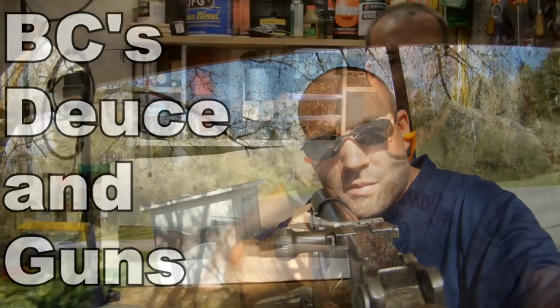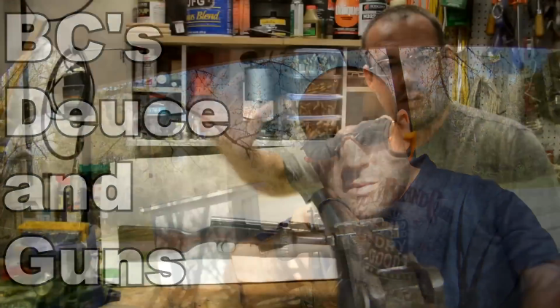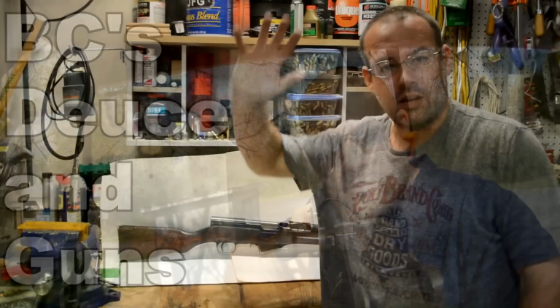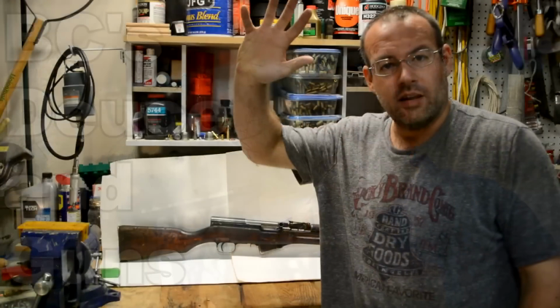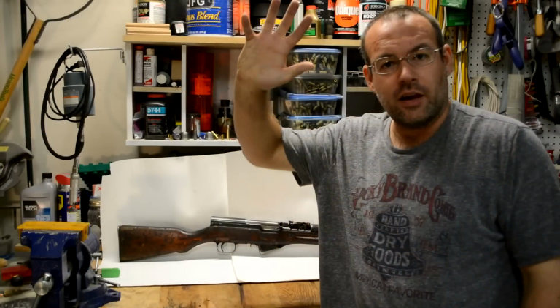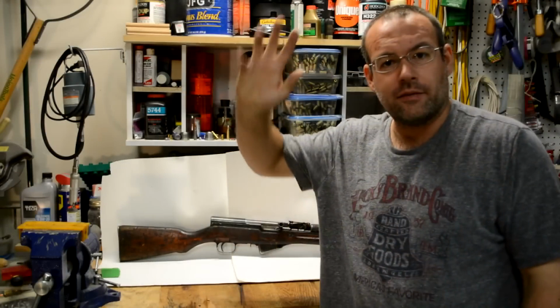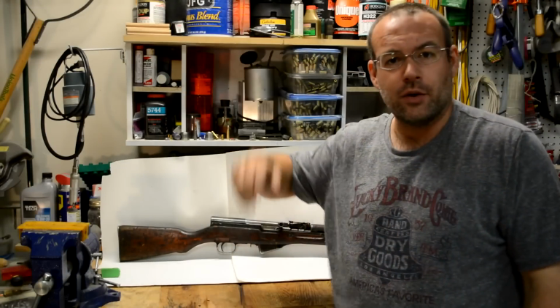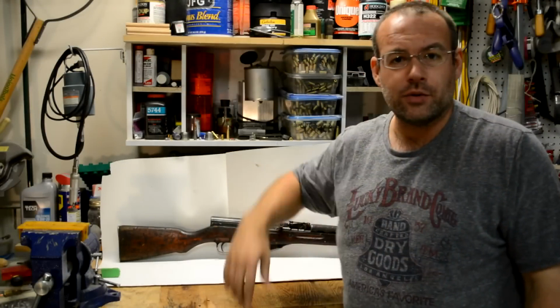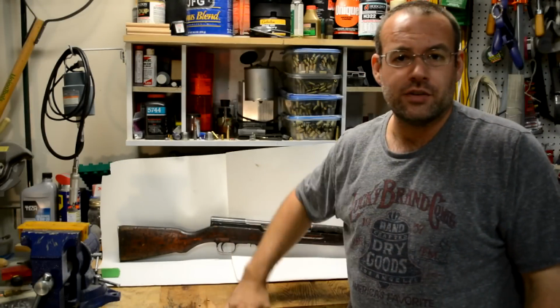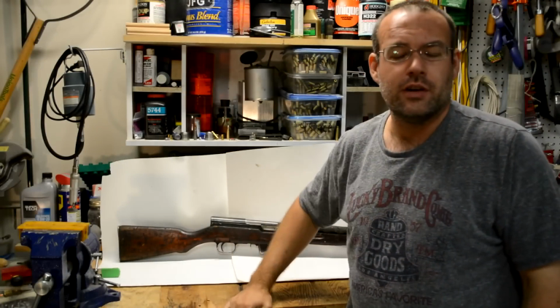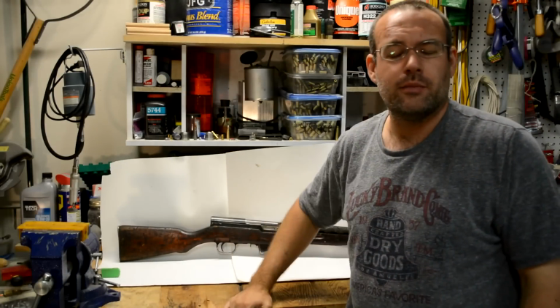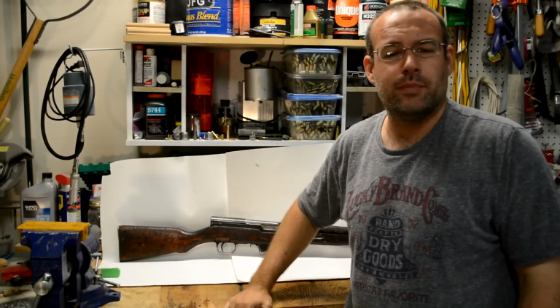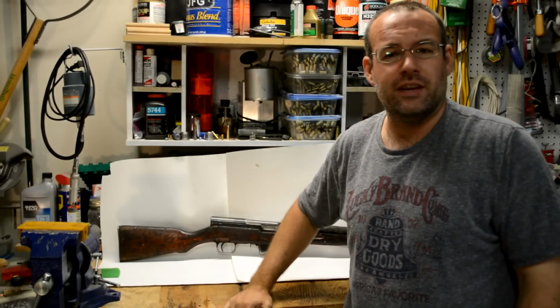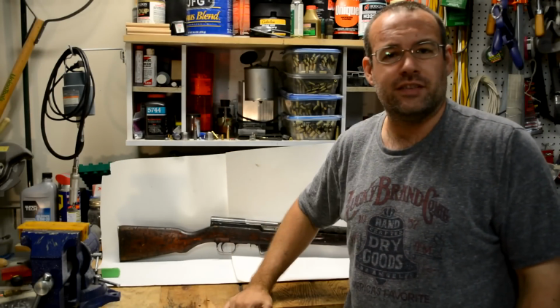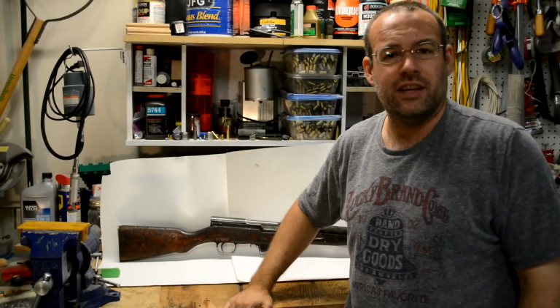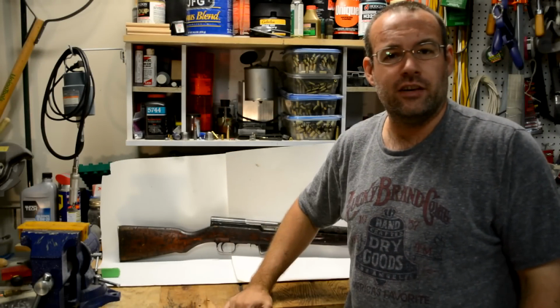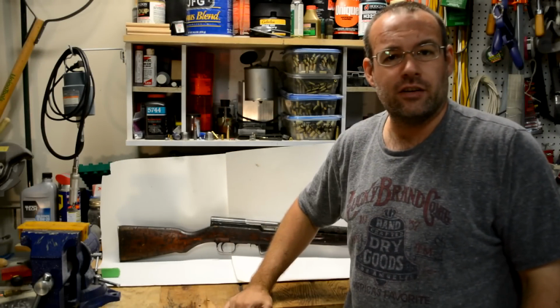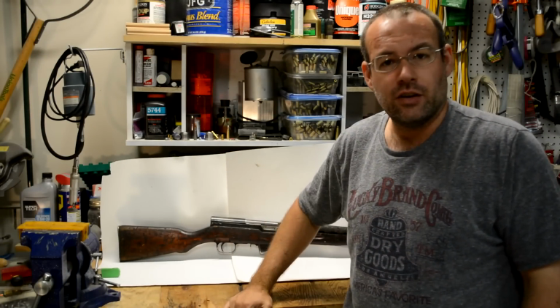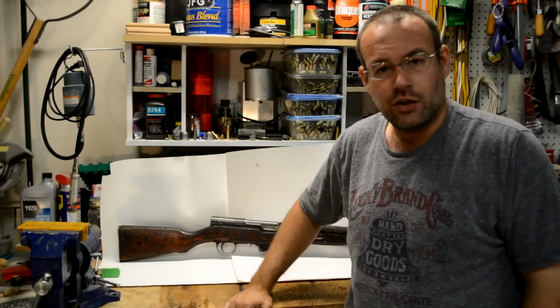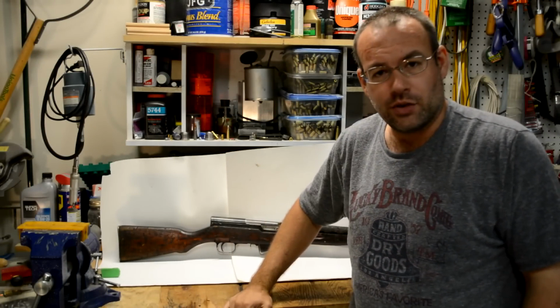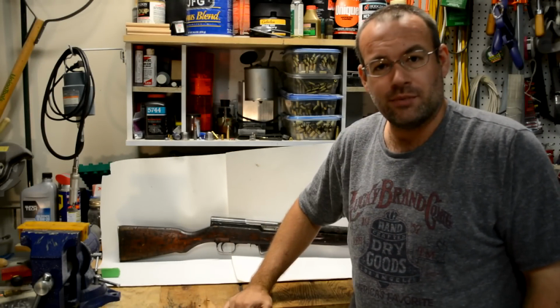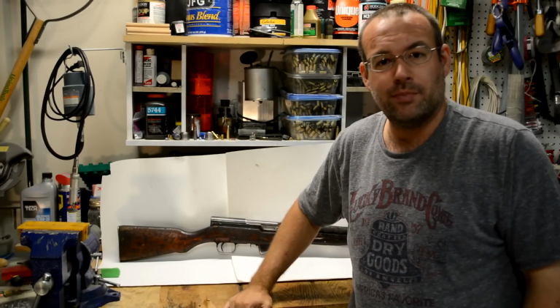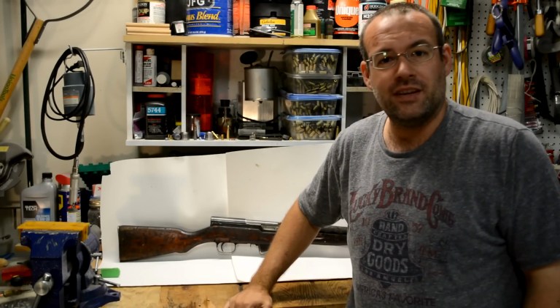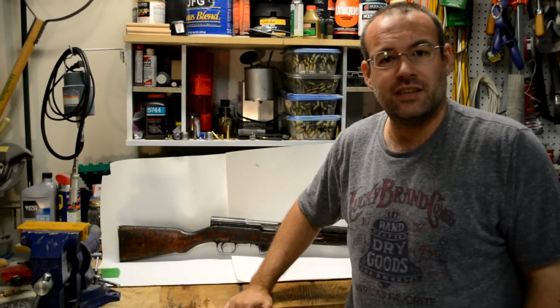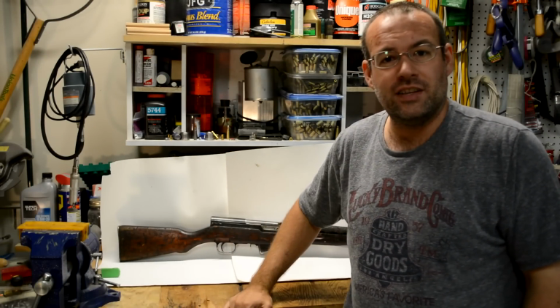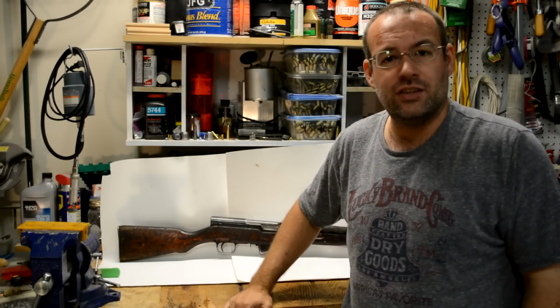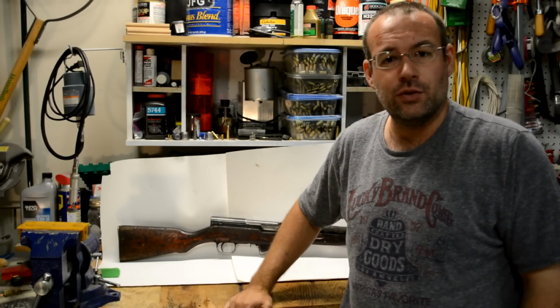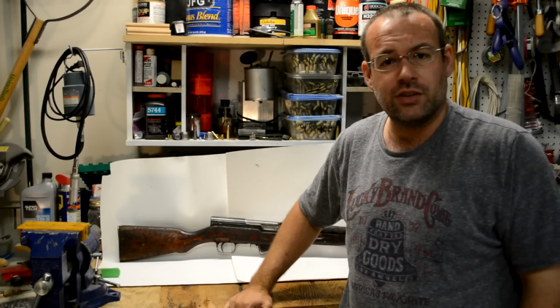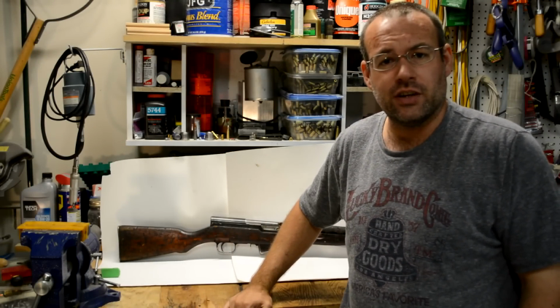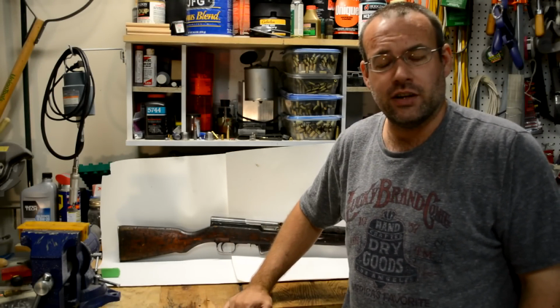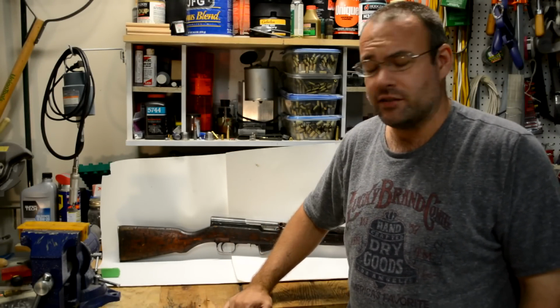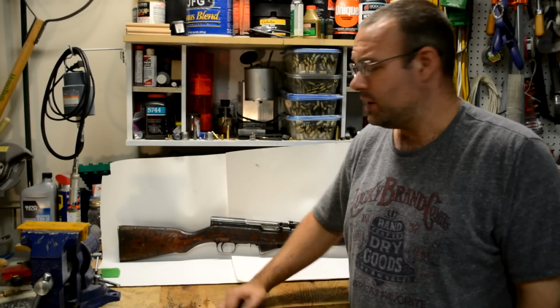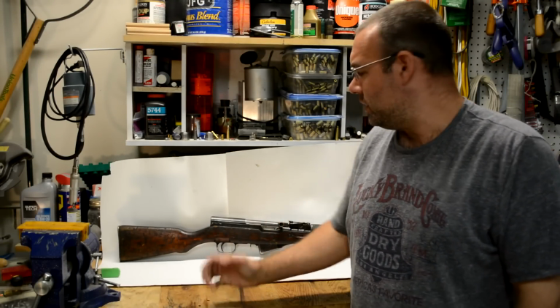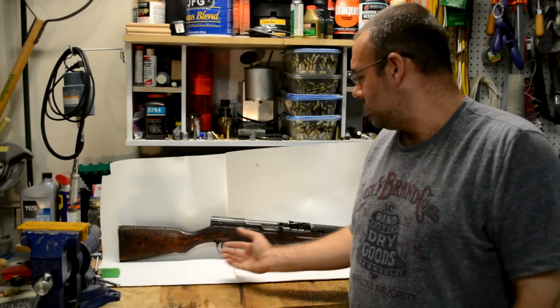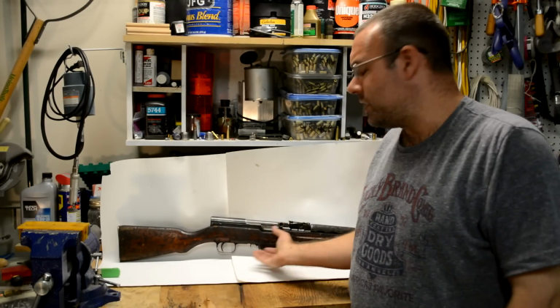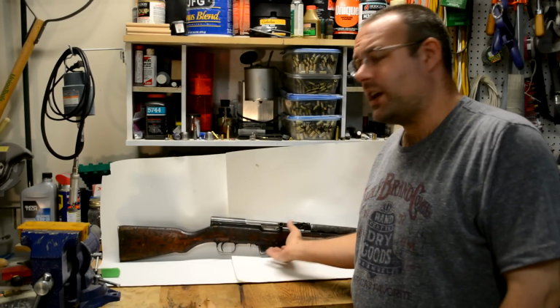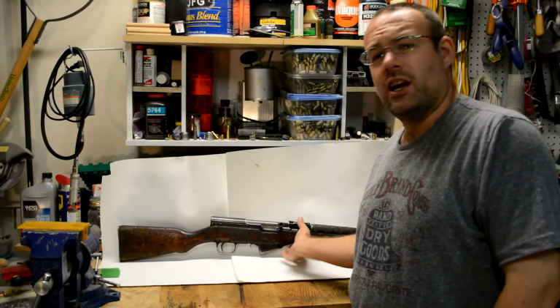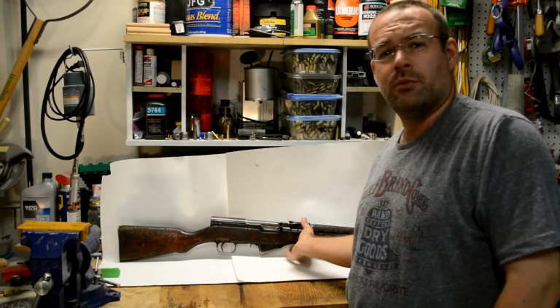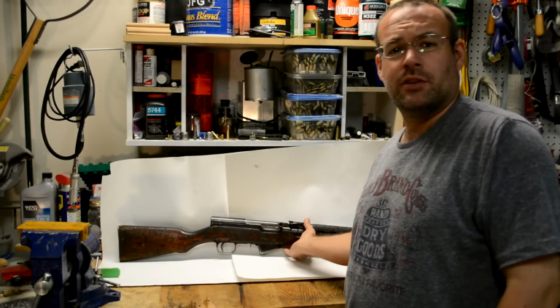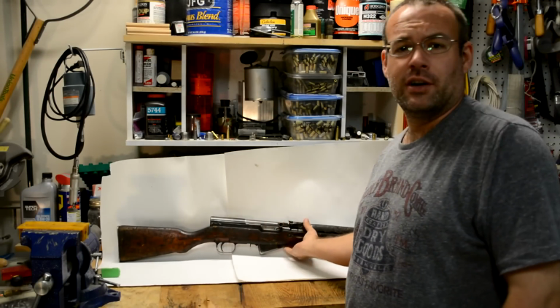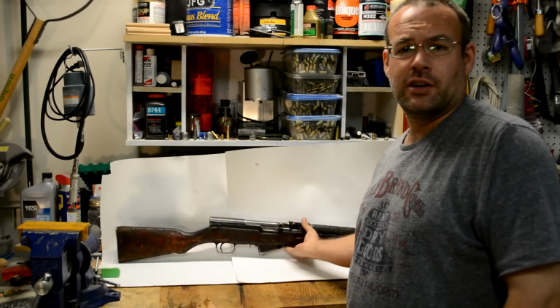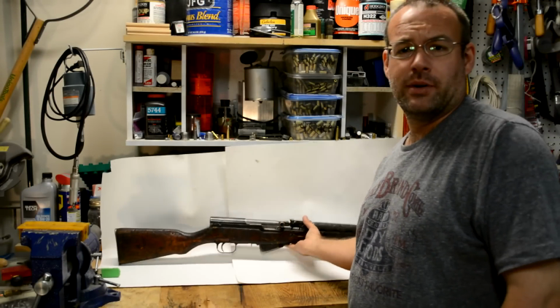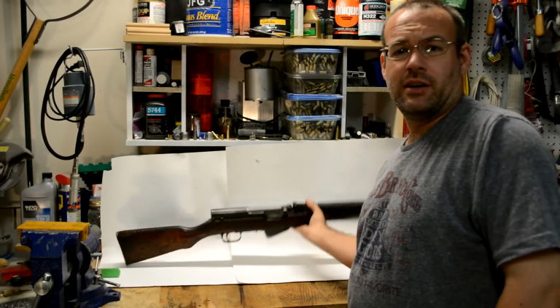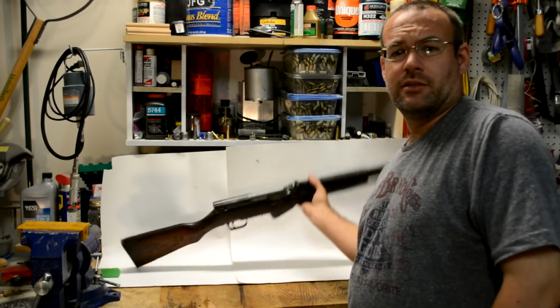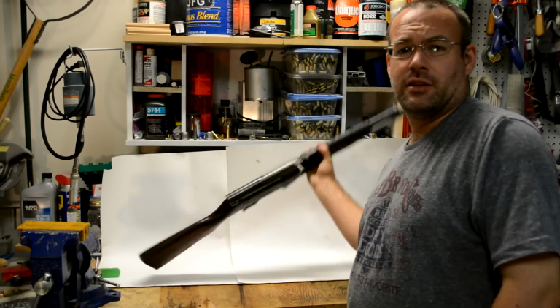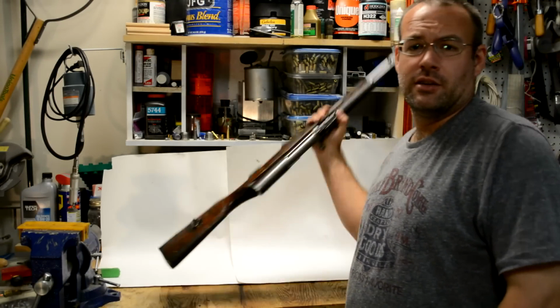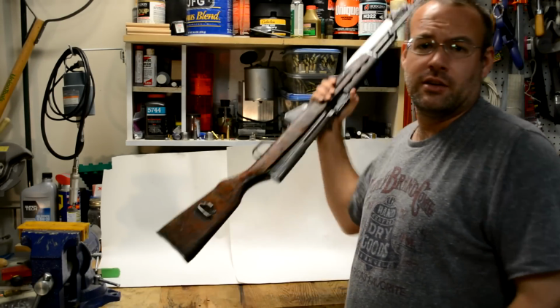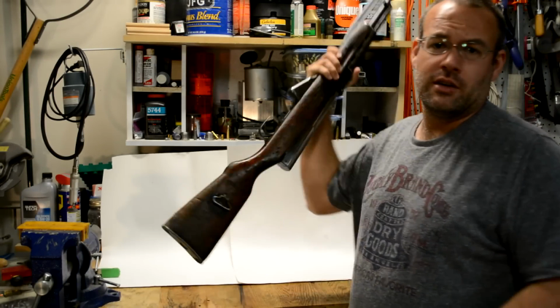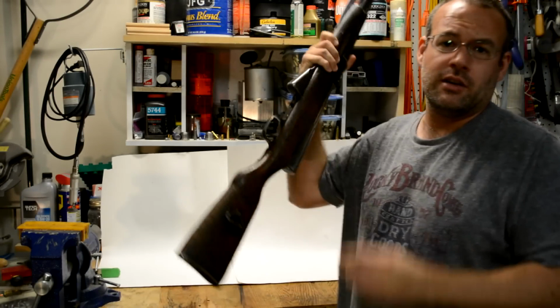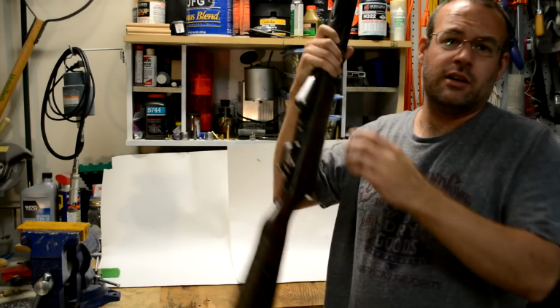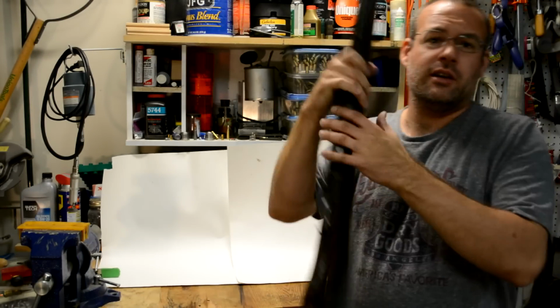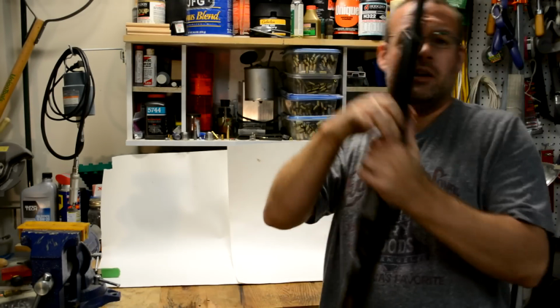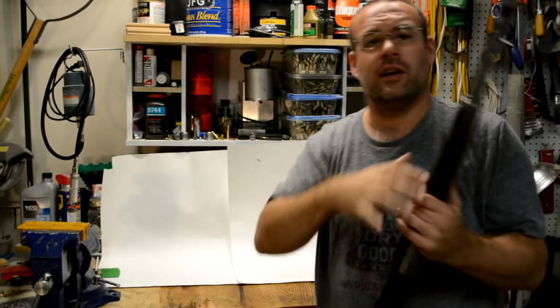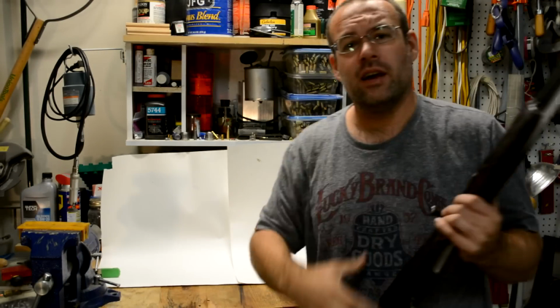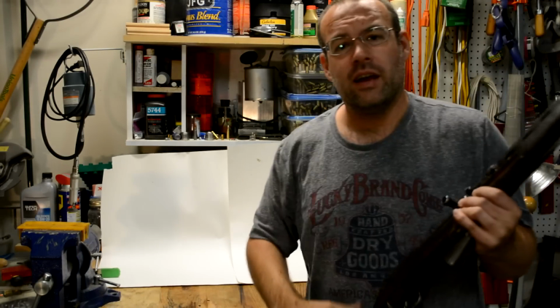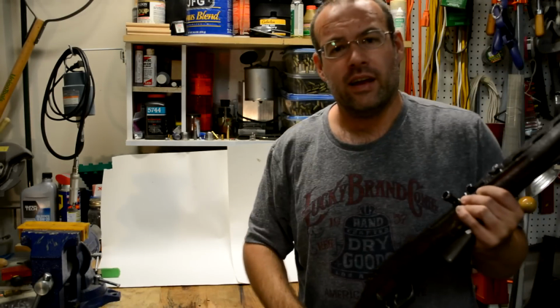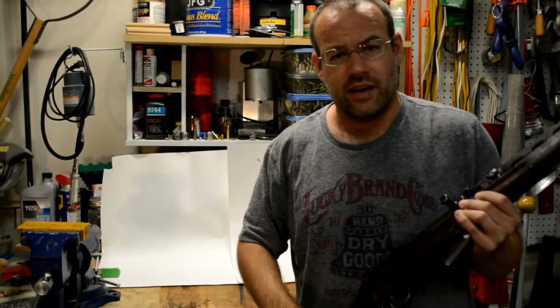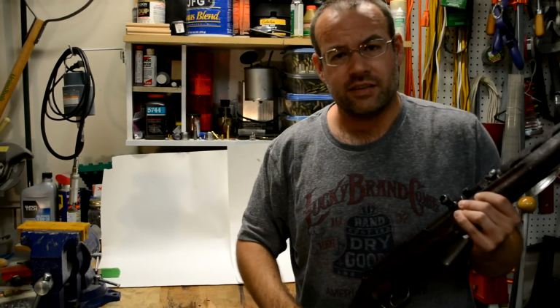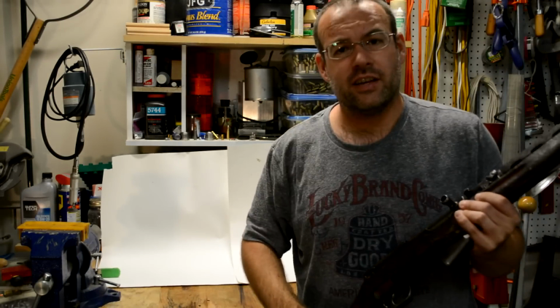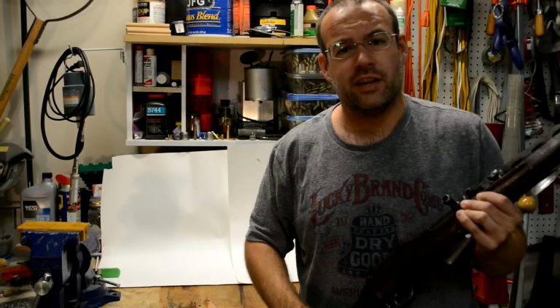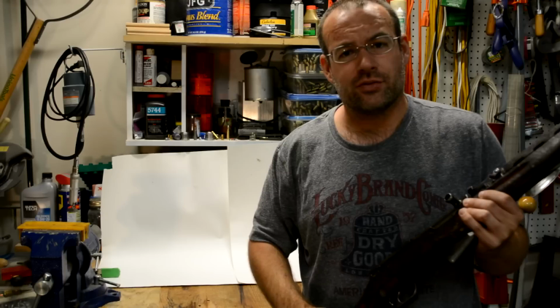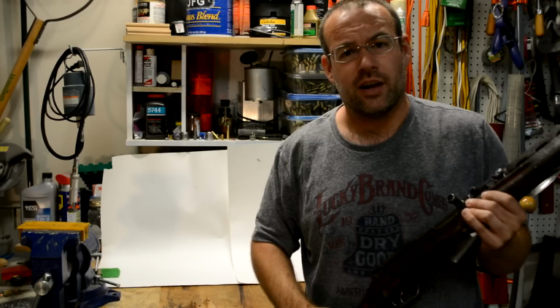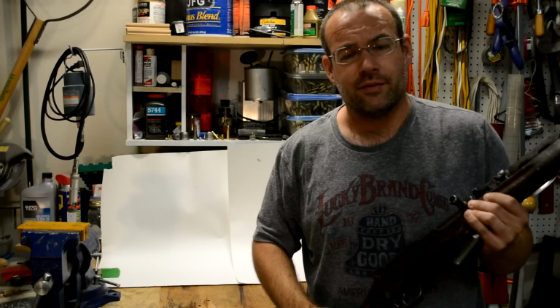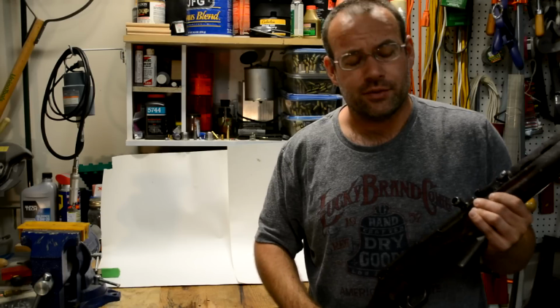How to folks, BC here. You're watching BC's Deucing Guns. Today I'm going to be talking about SKS rifles.